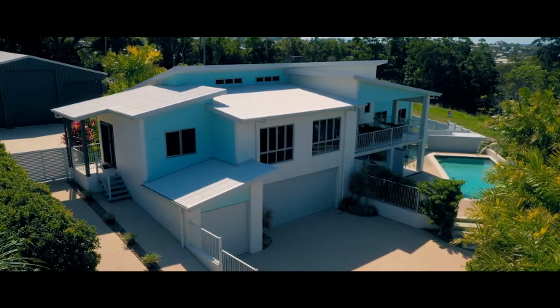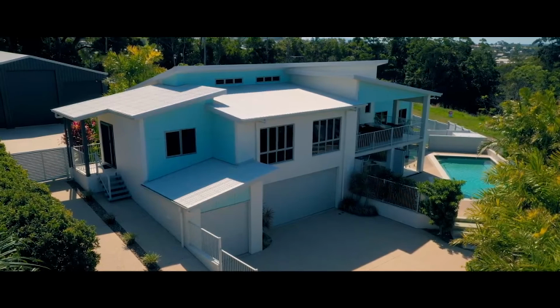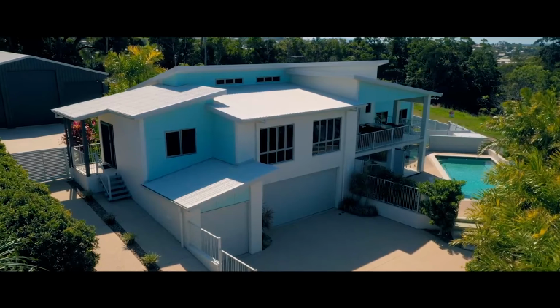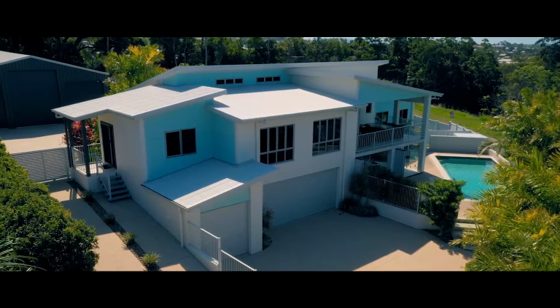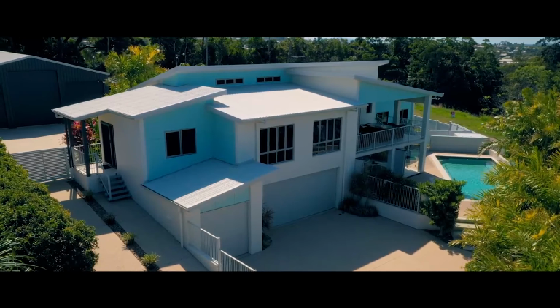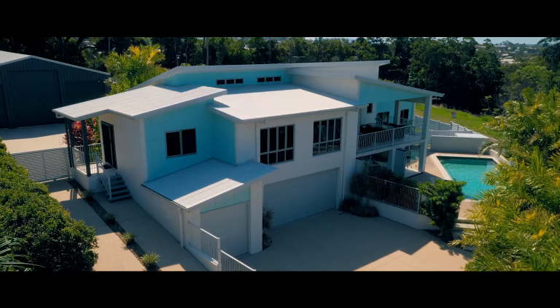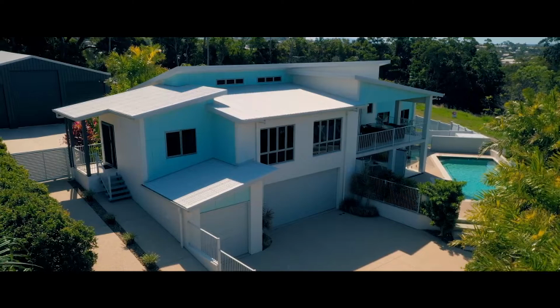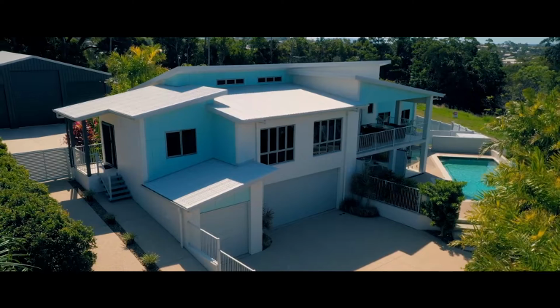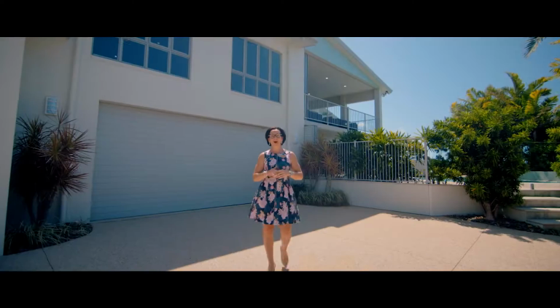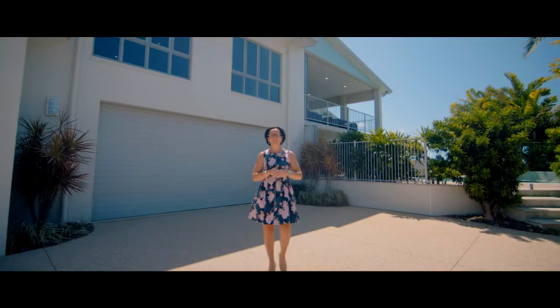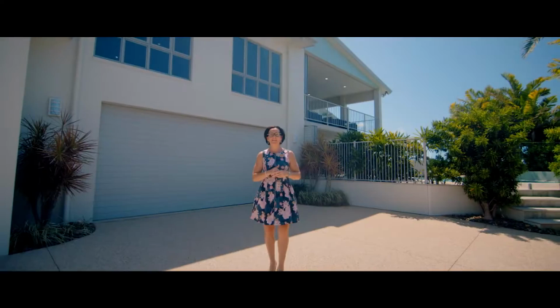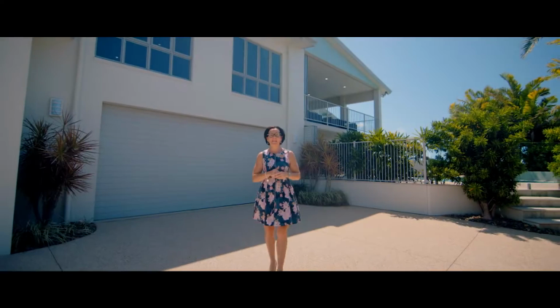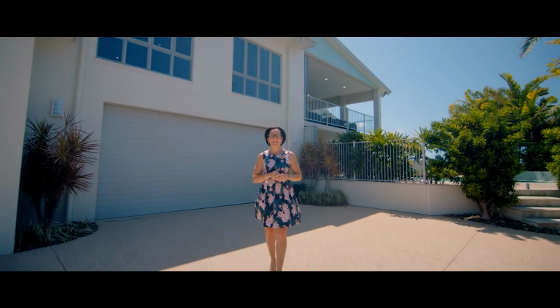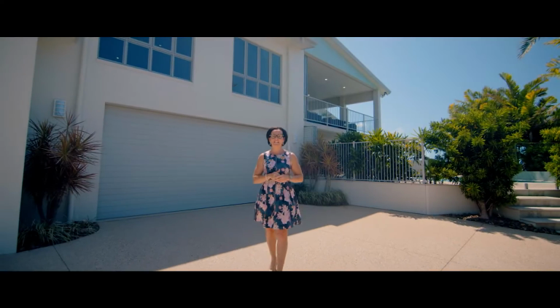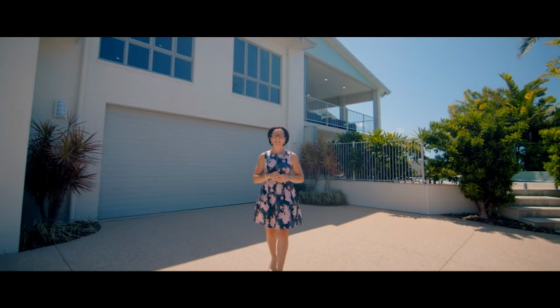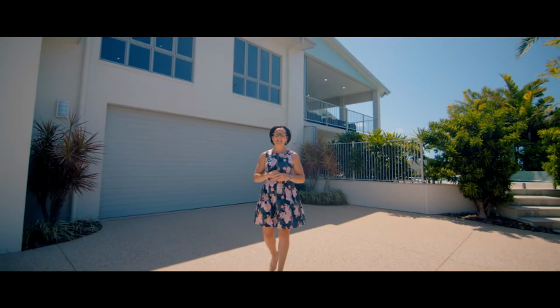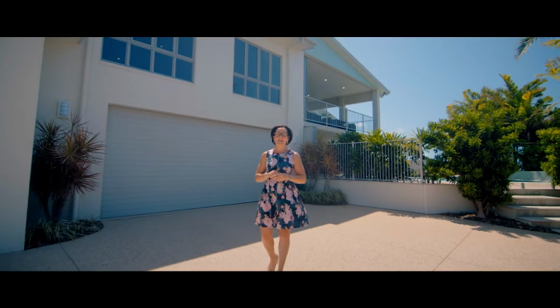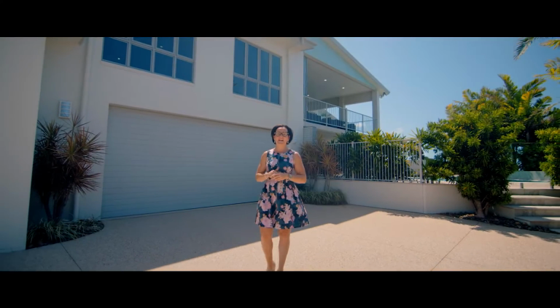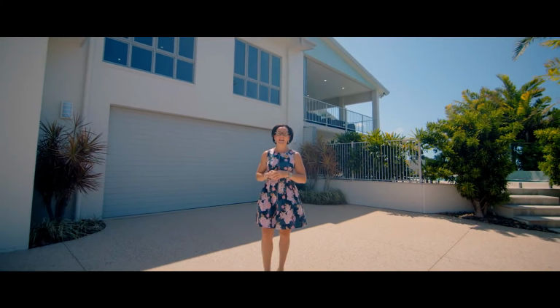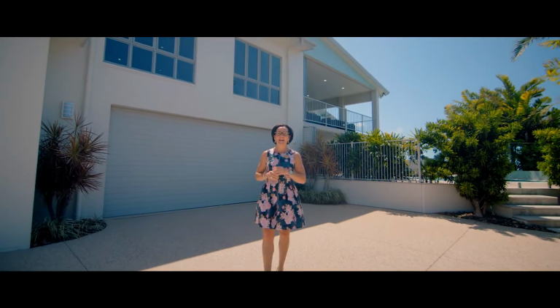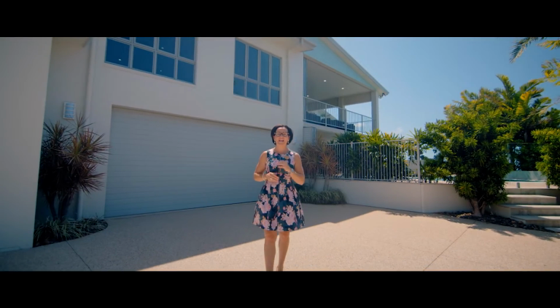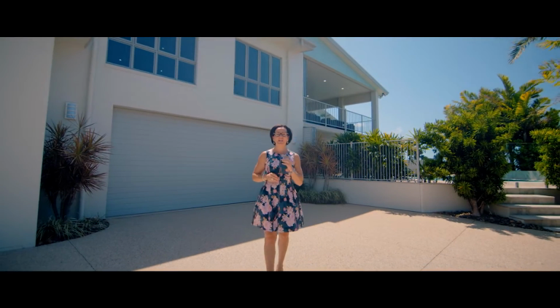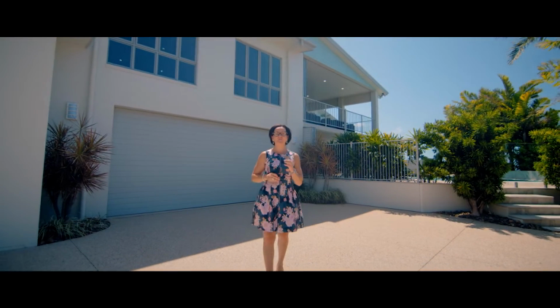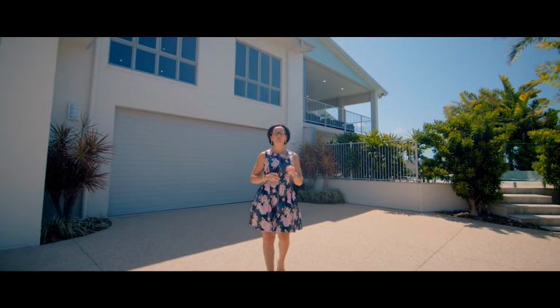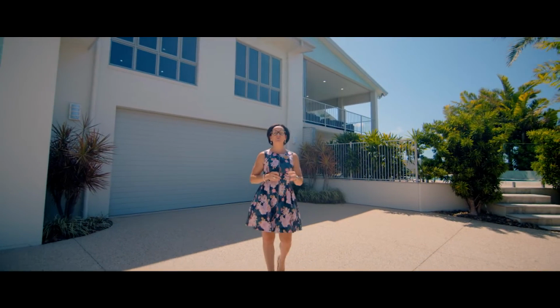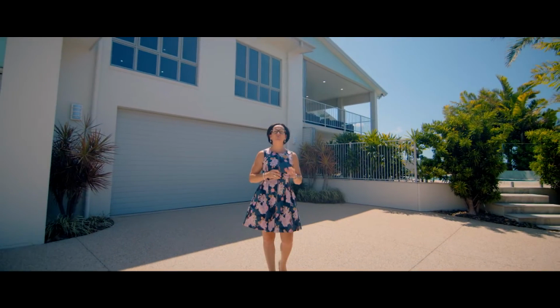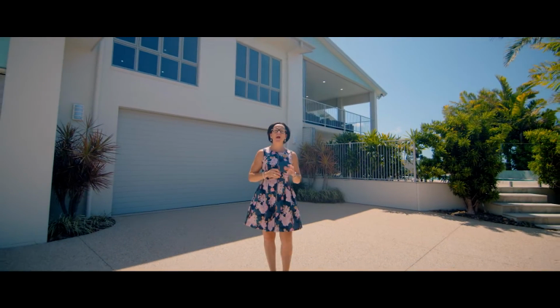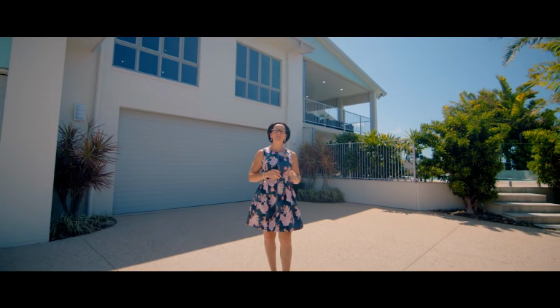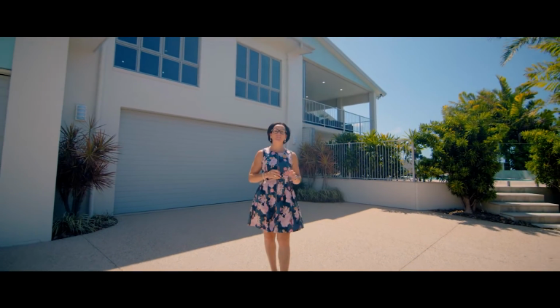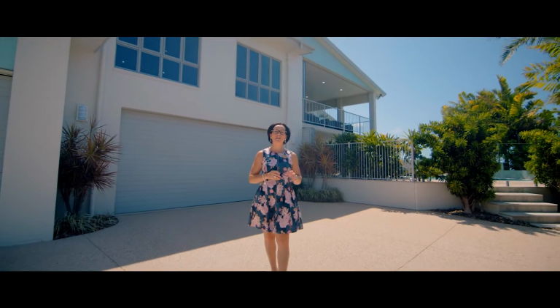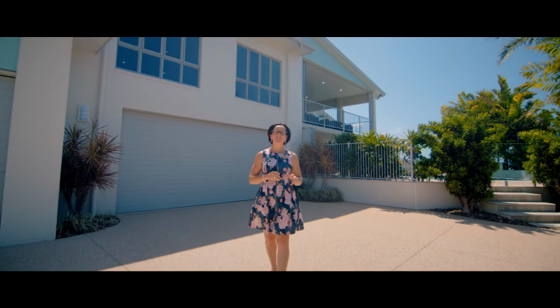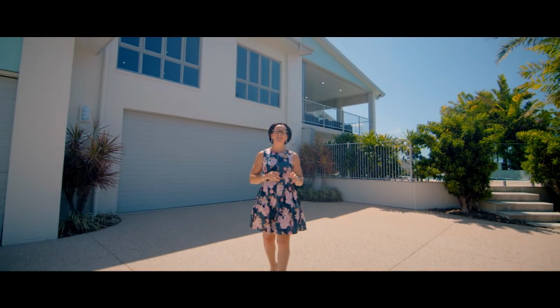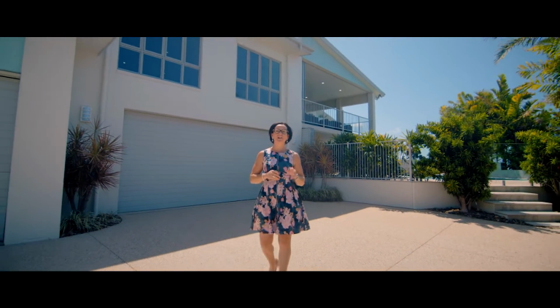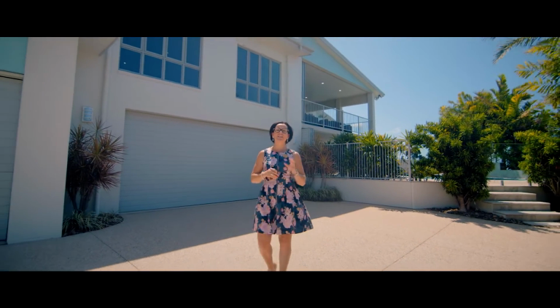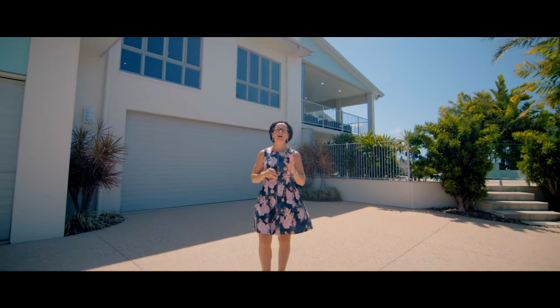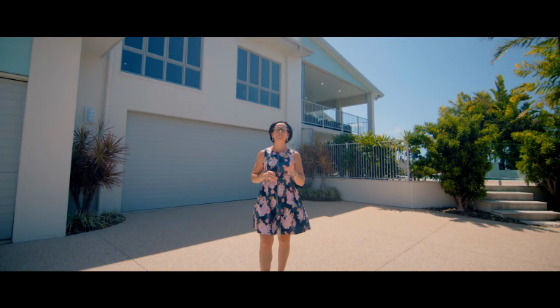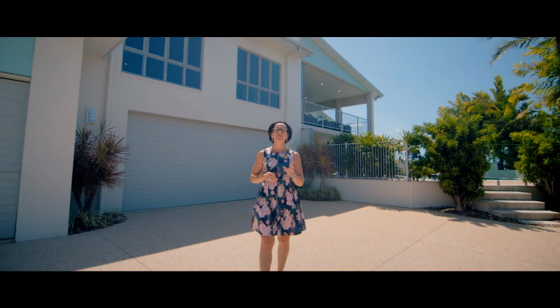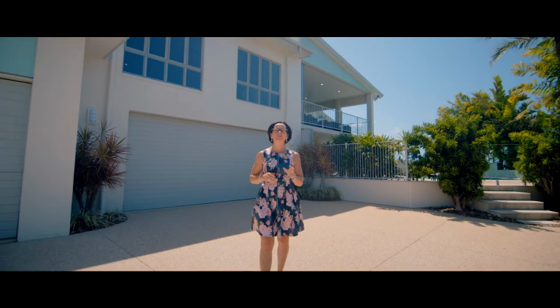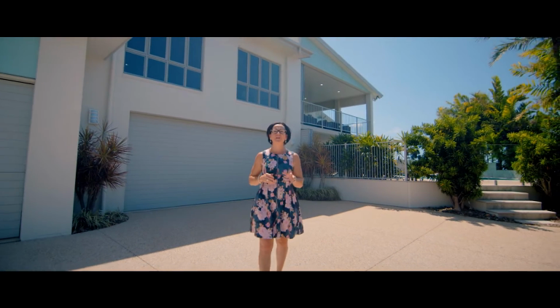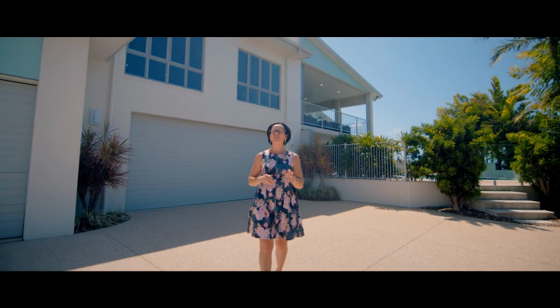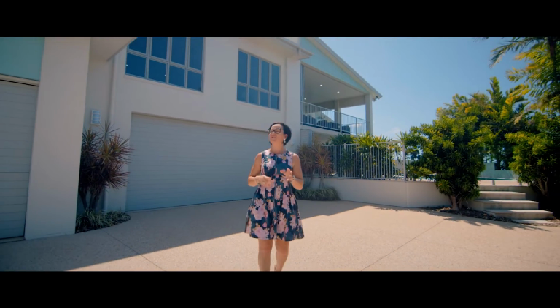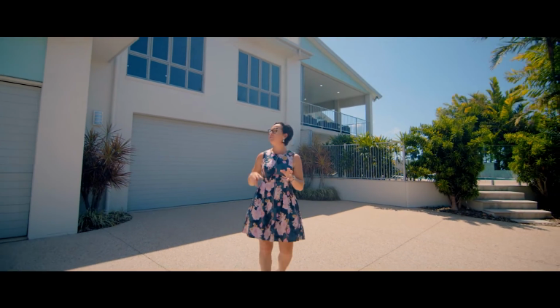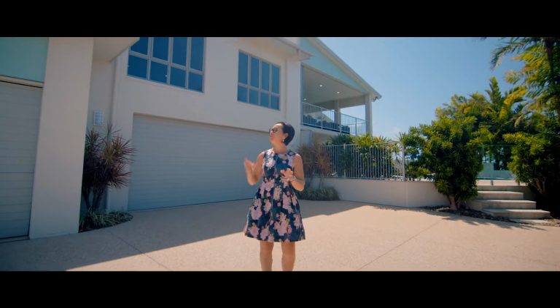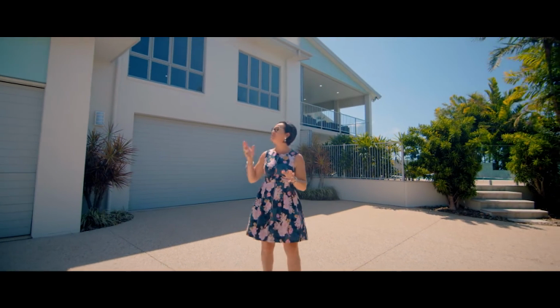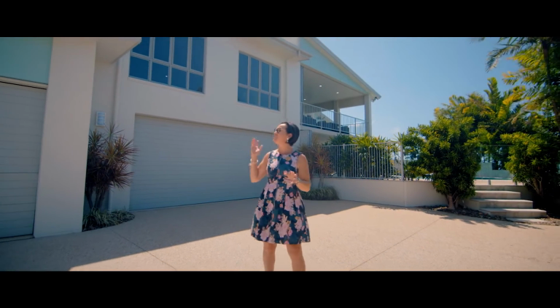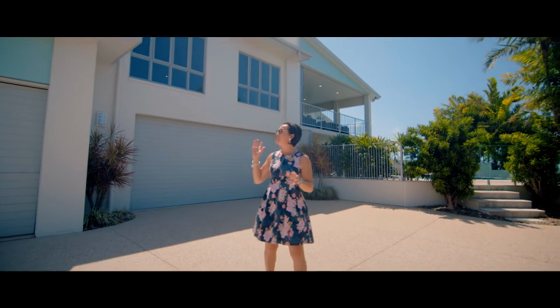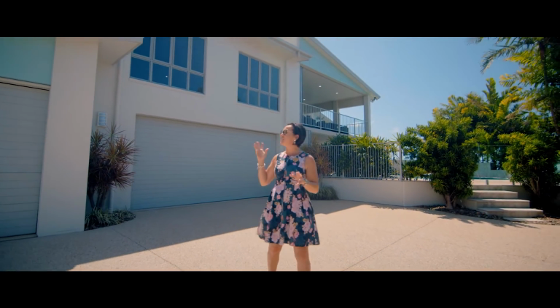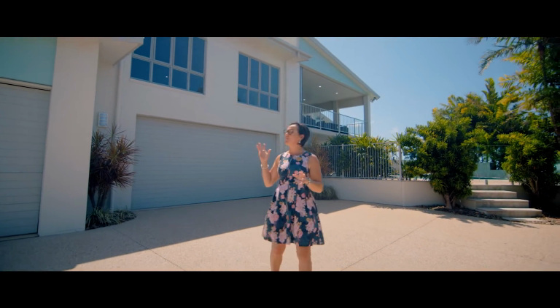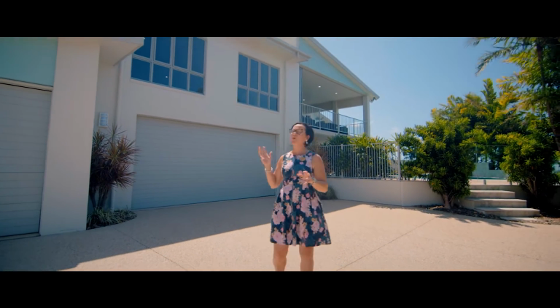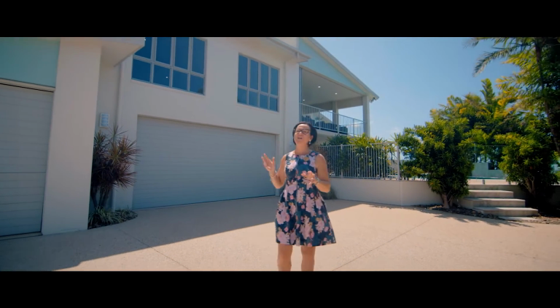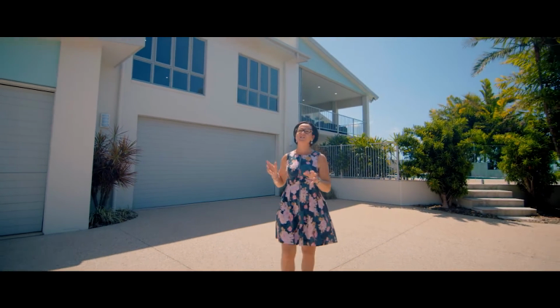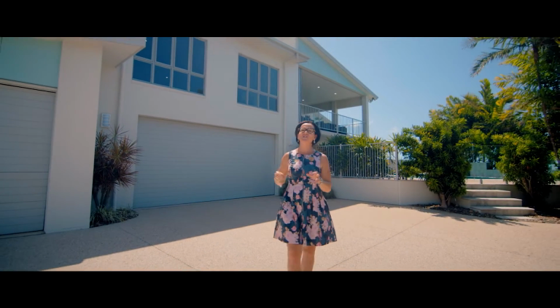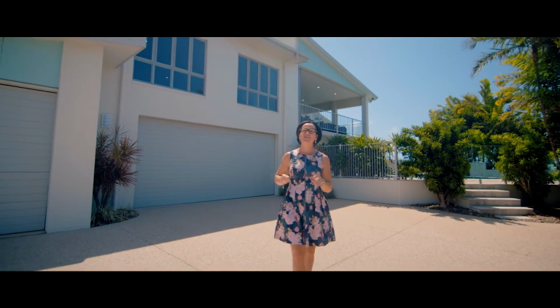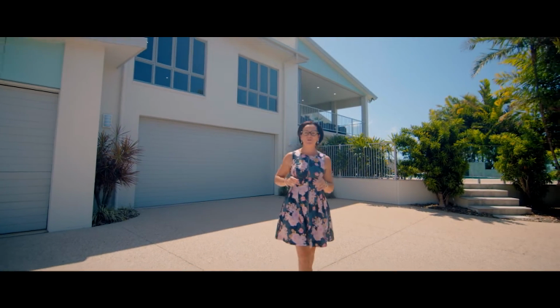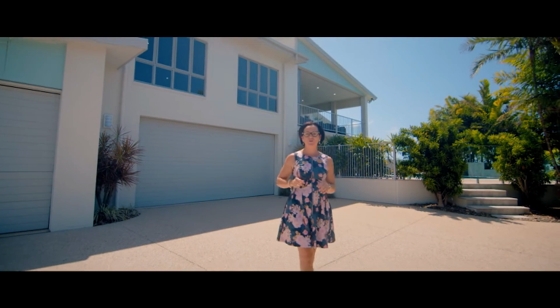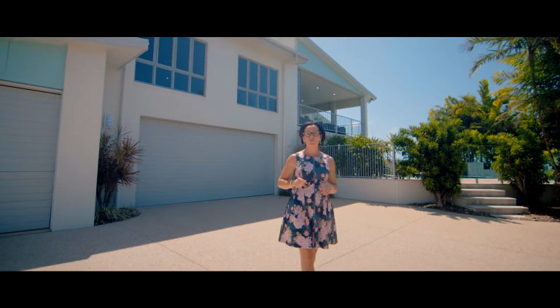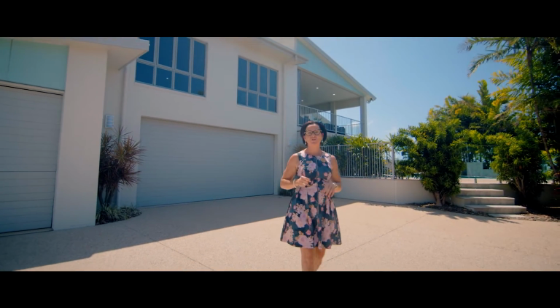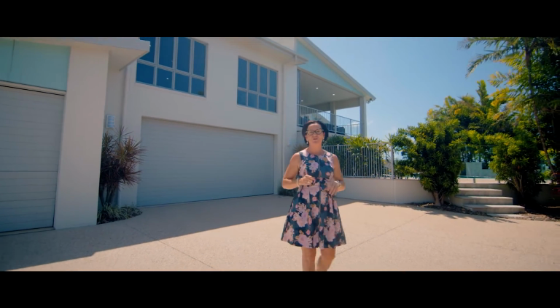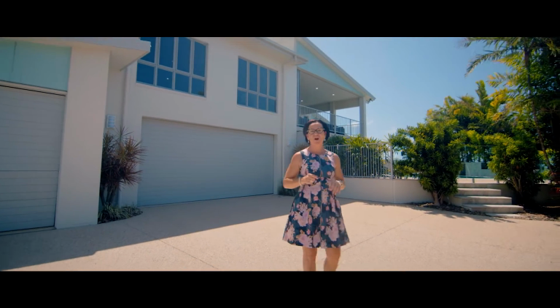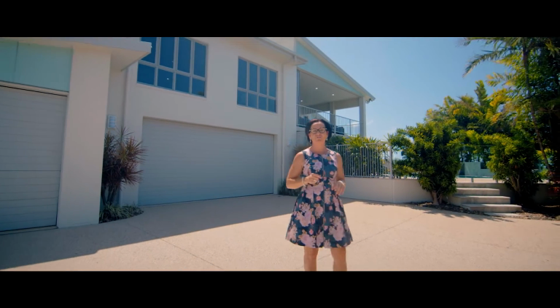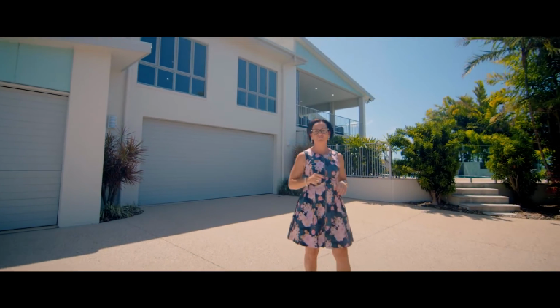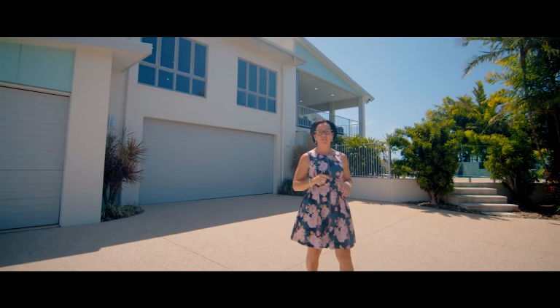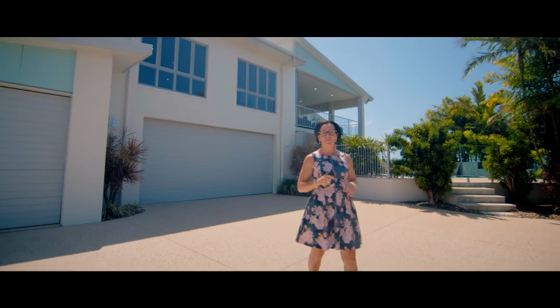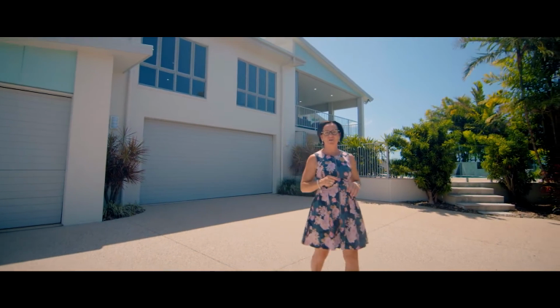Hi, I'm Tina Sander and it is with great pleasure that I'd love to bring to you 61 Shuttlewood Drive, Richmond.